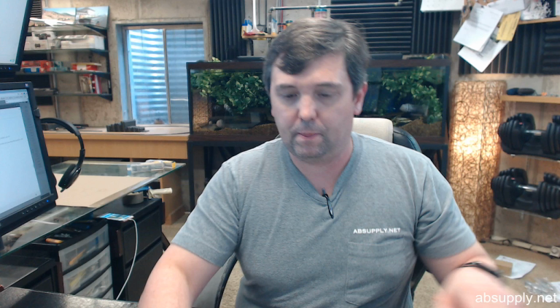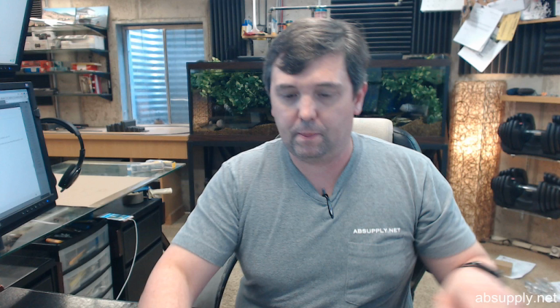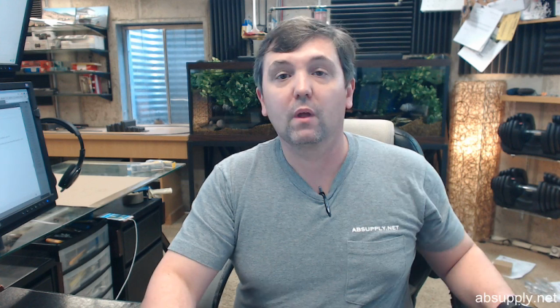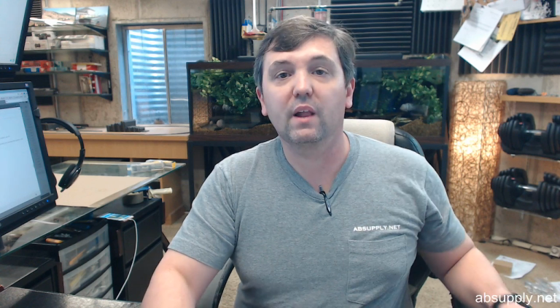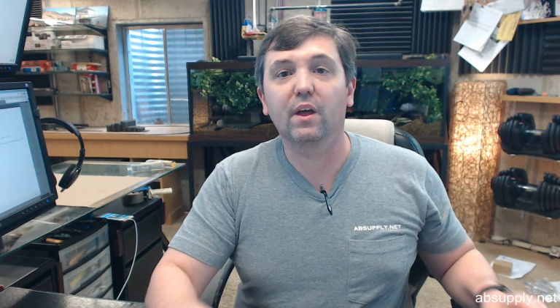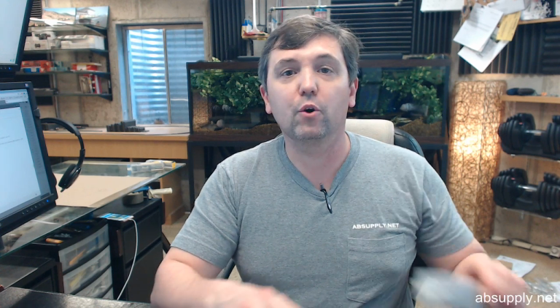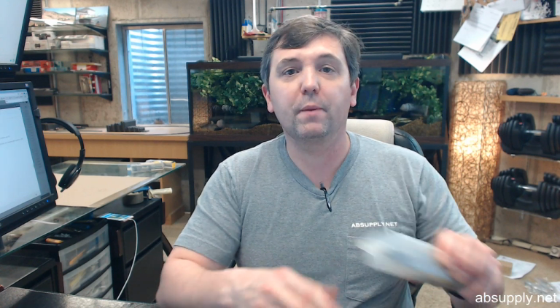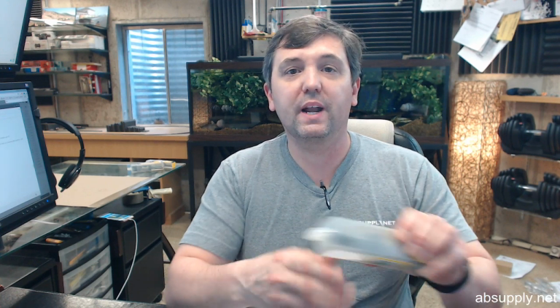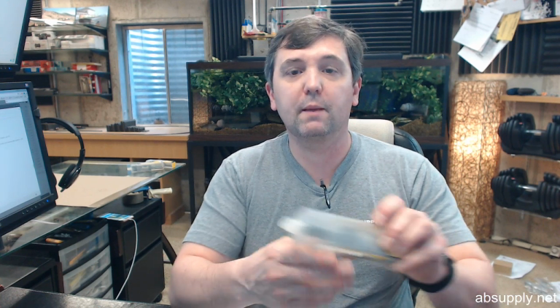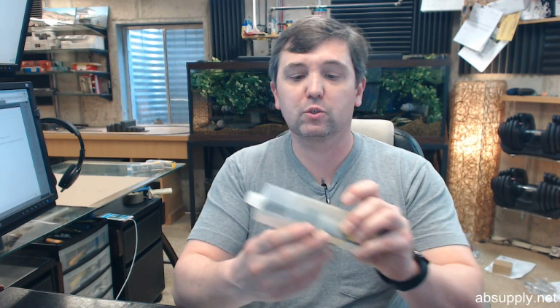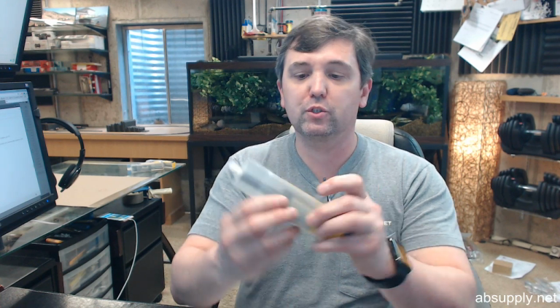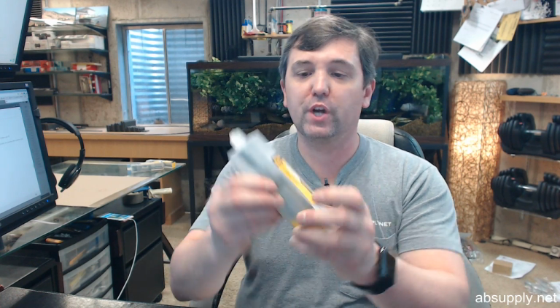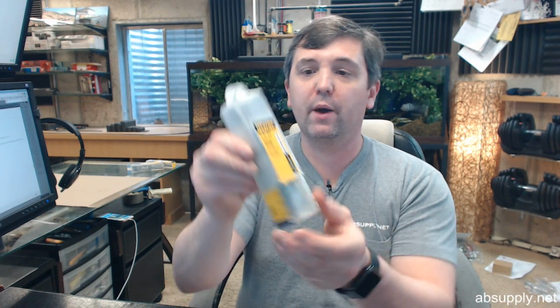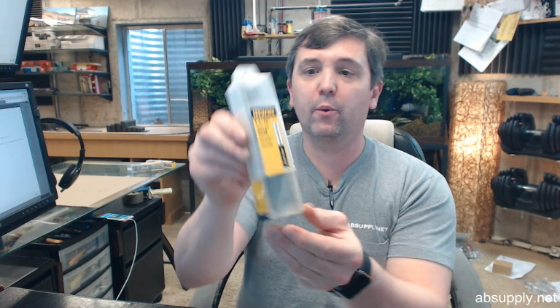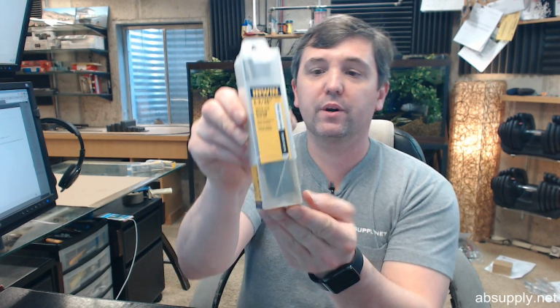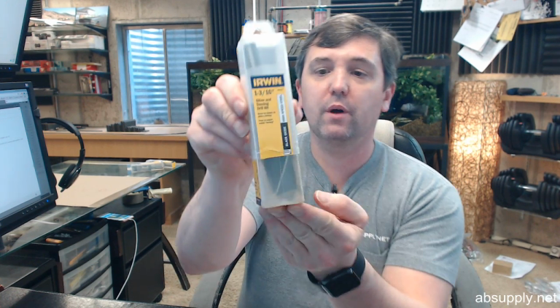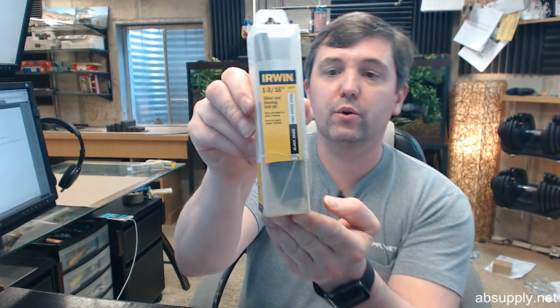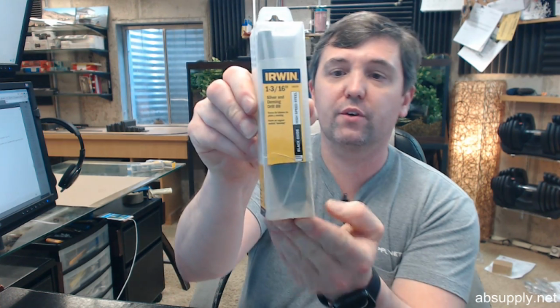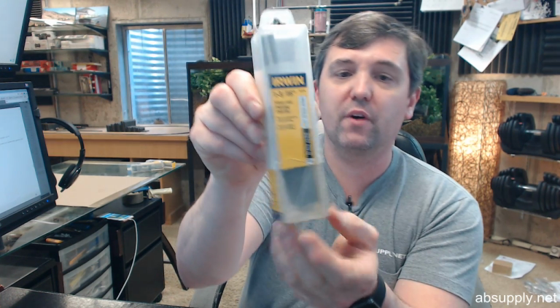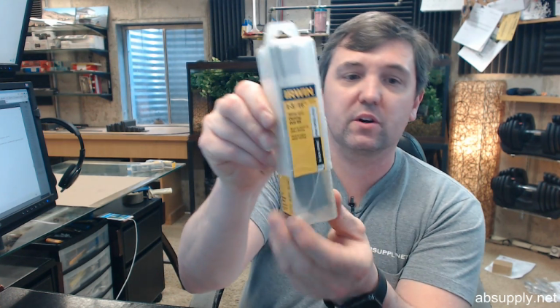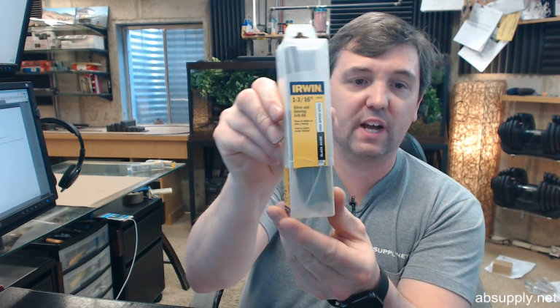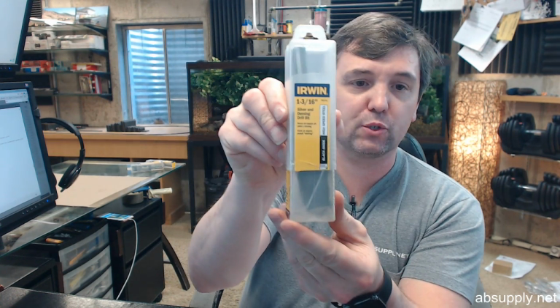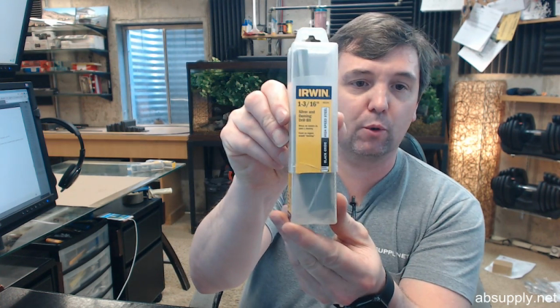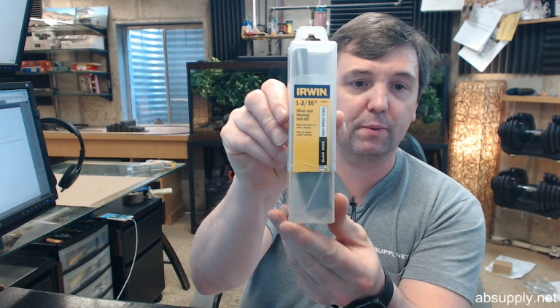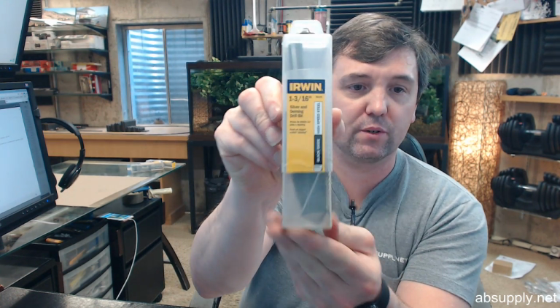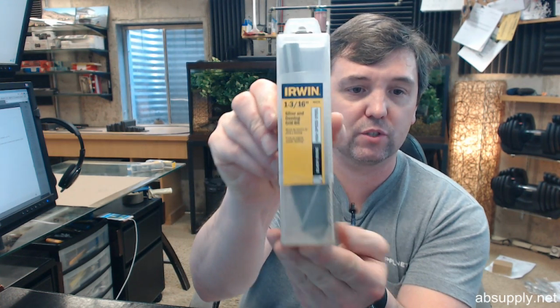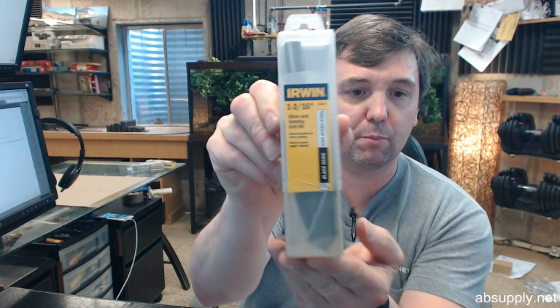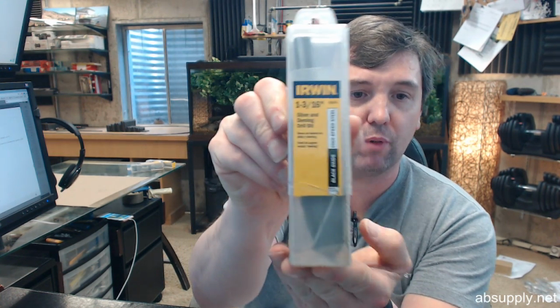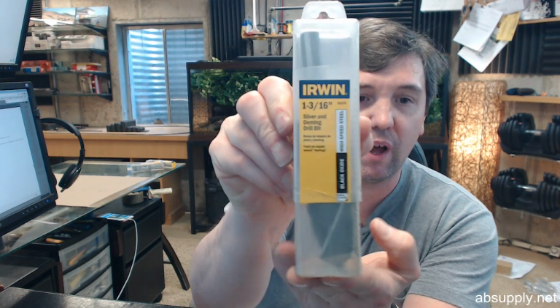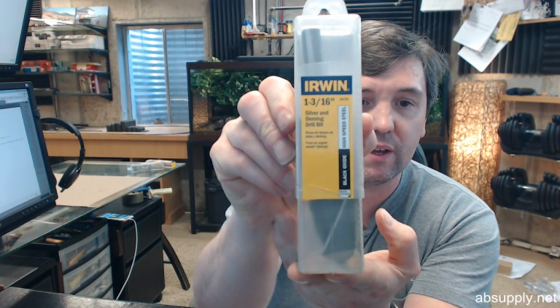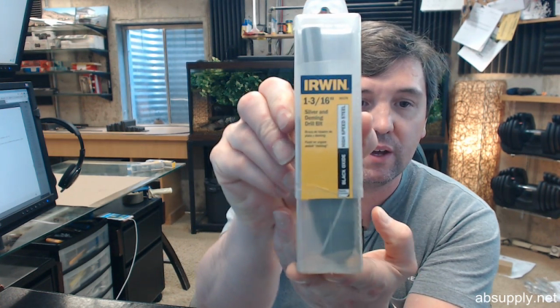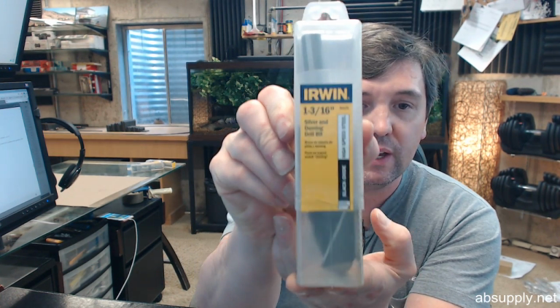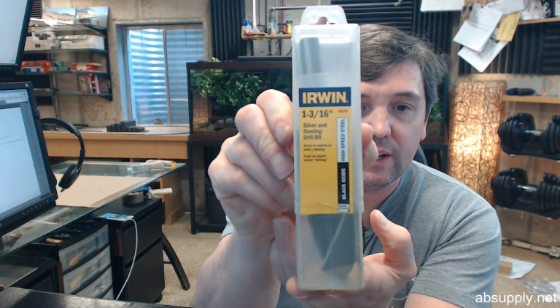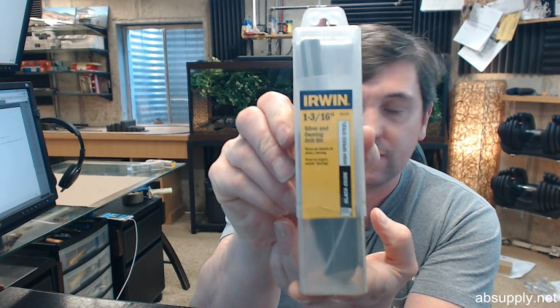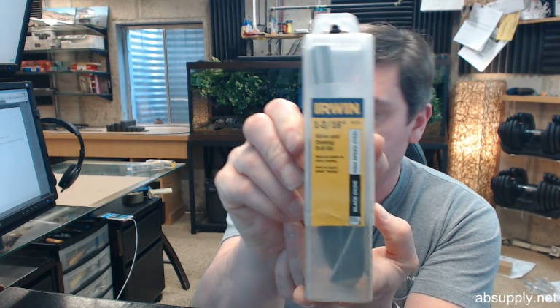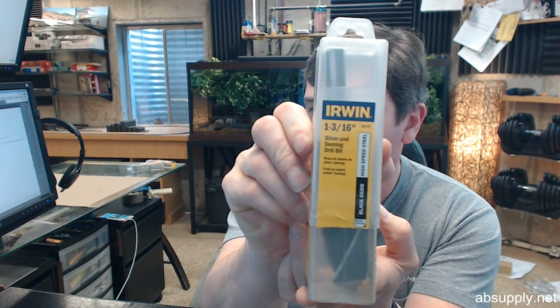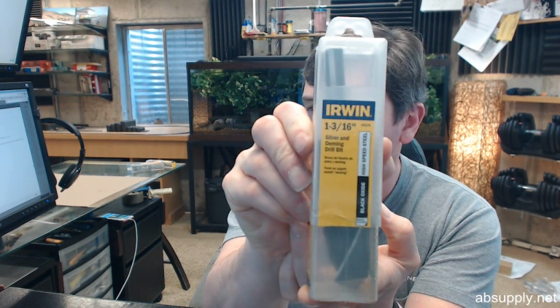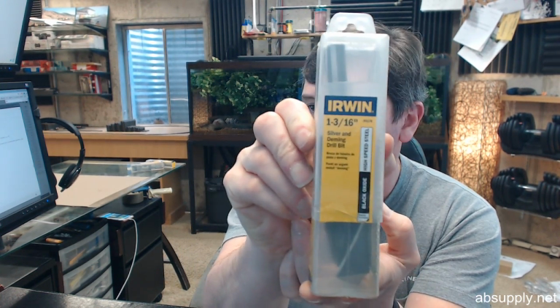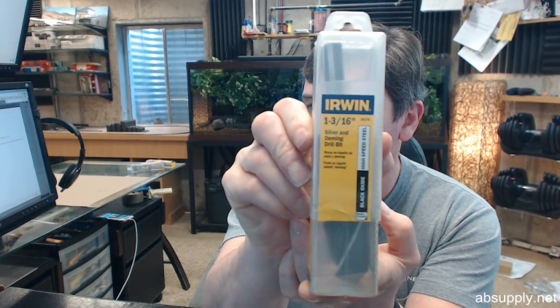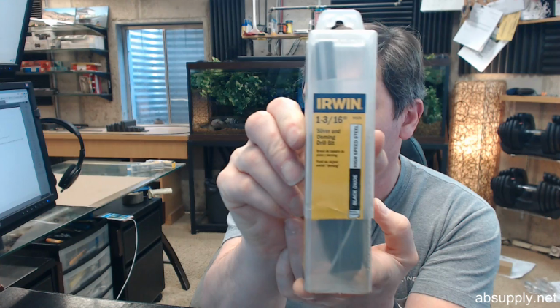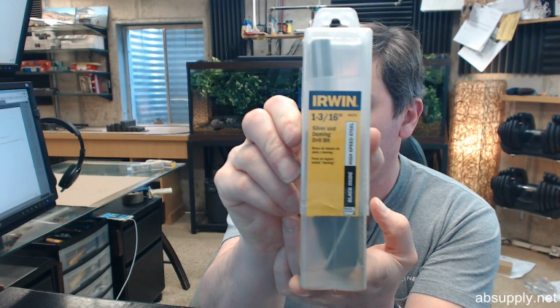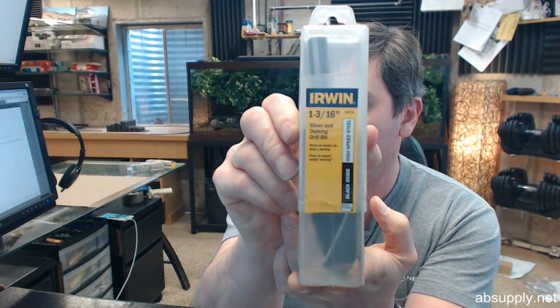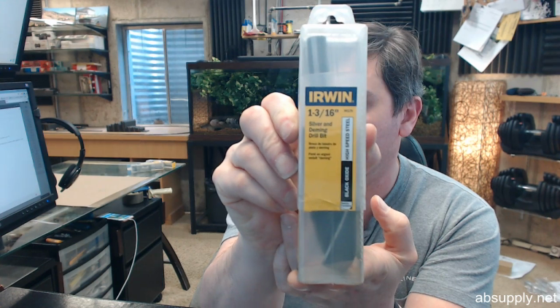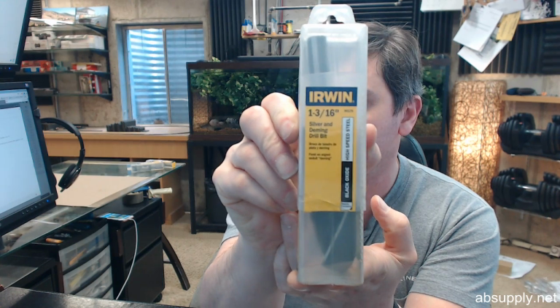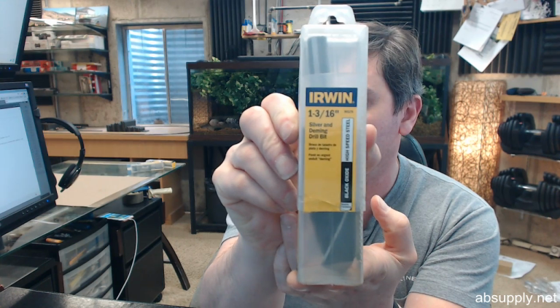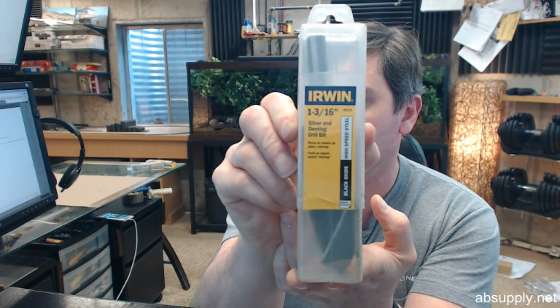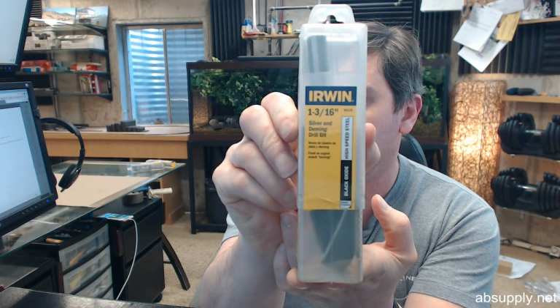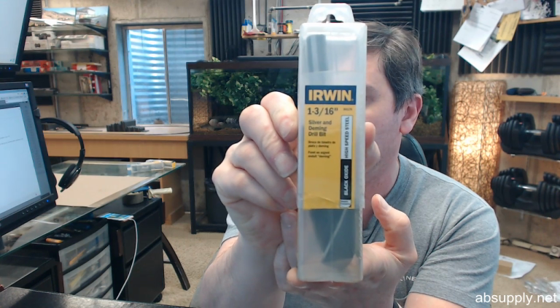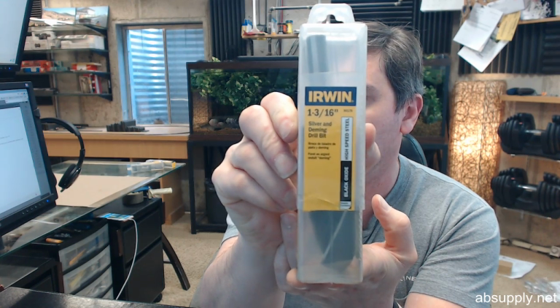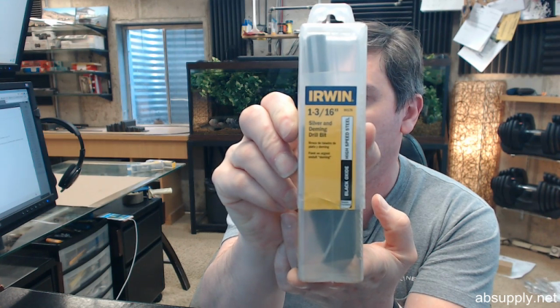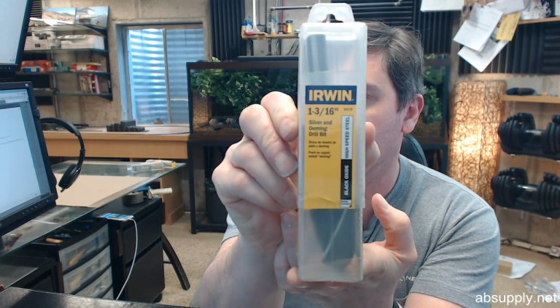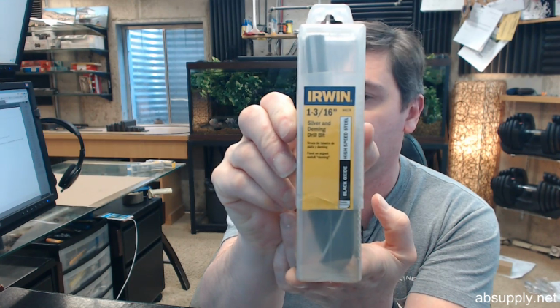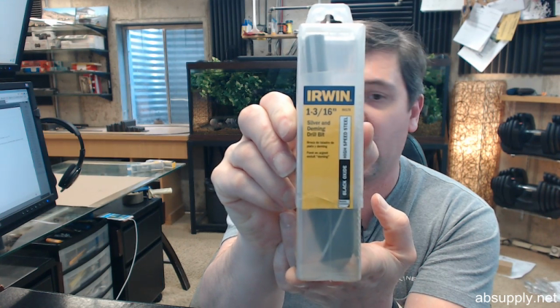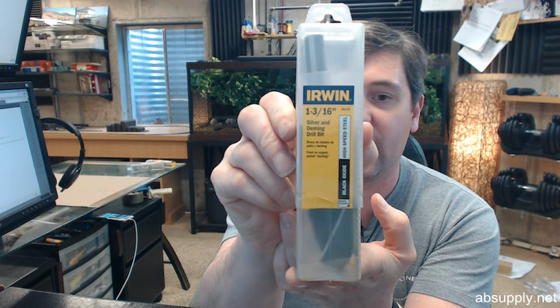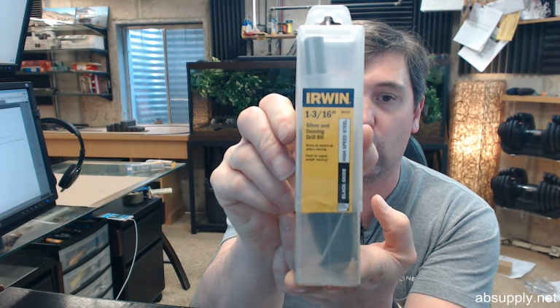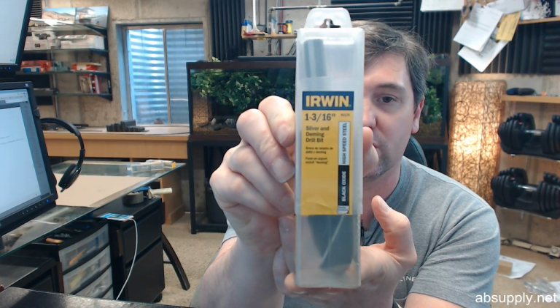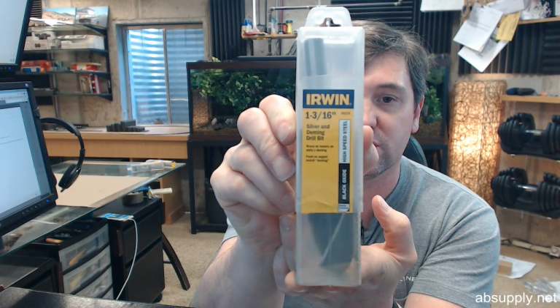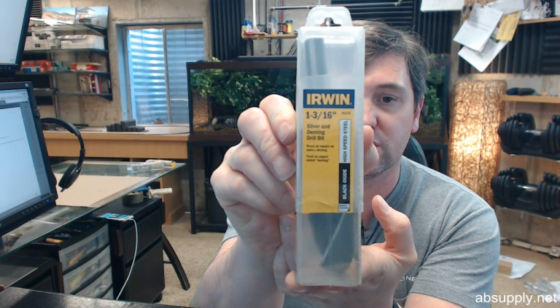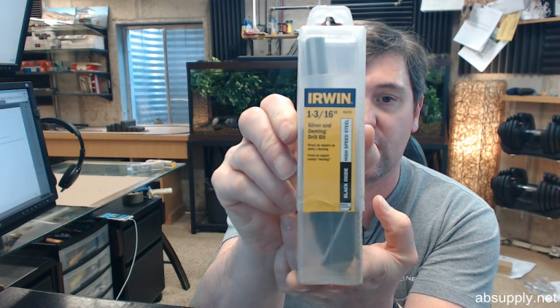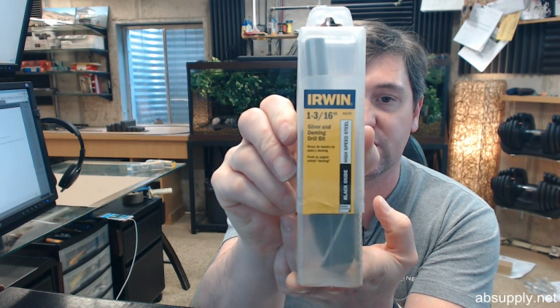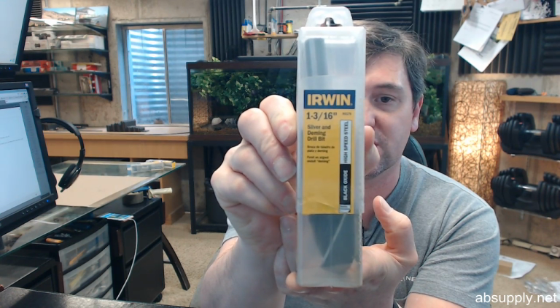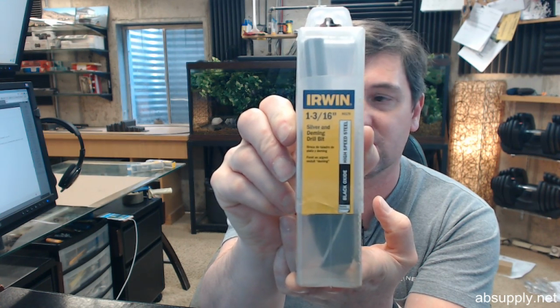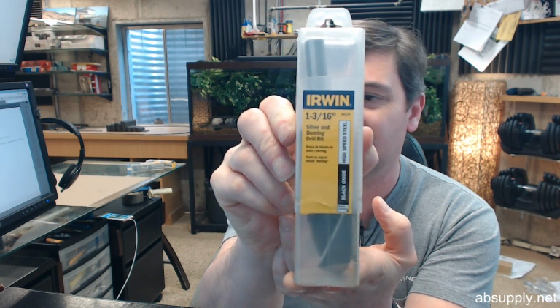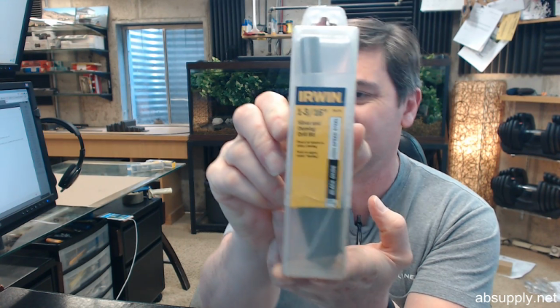Hello, my name is Rich Howard, owner of Architectural Builder Supply. This video is to bring you a closer look at the Irwin No. 90176.